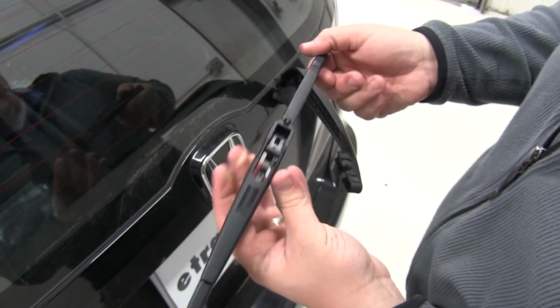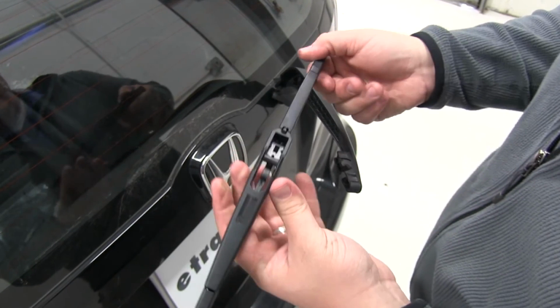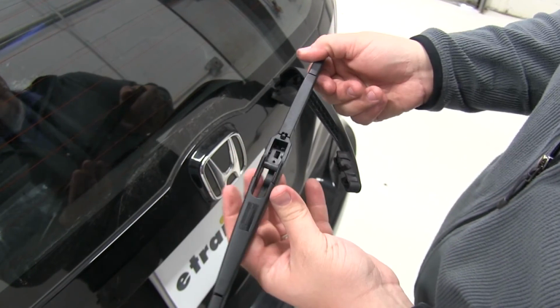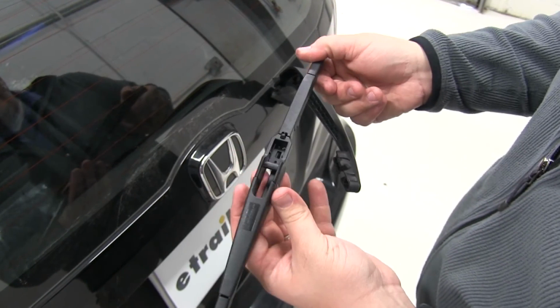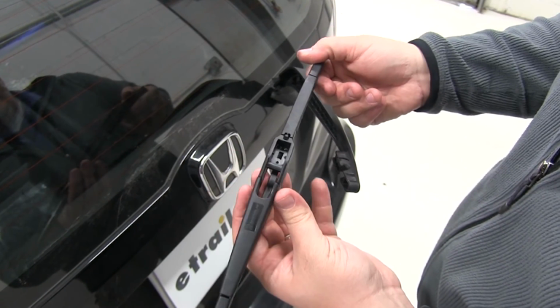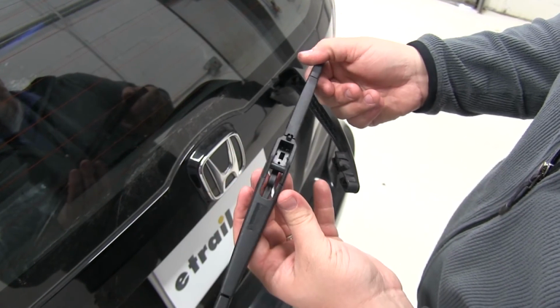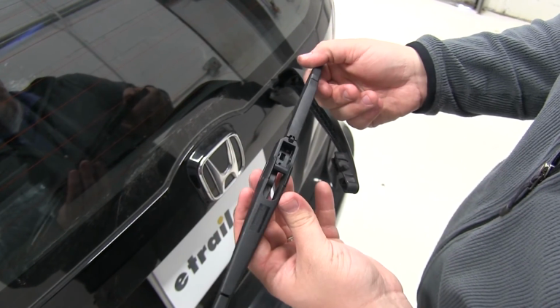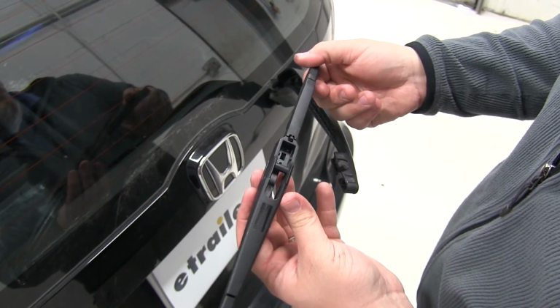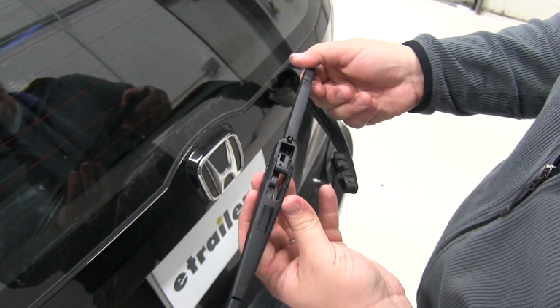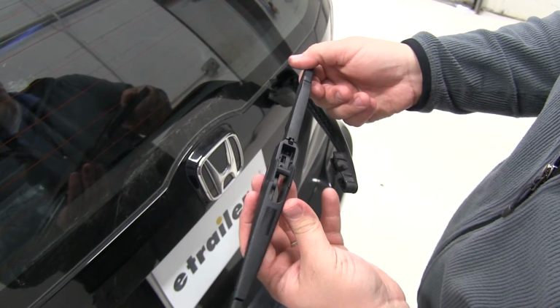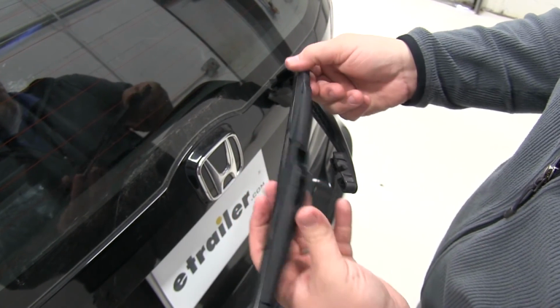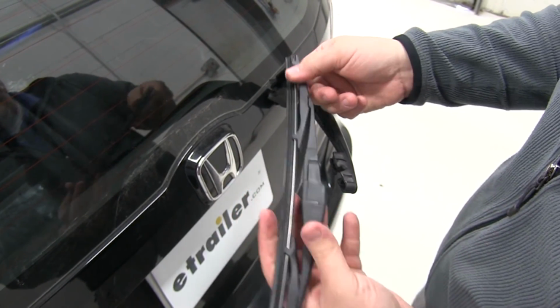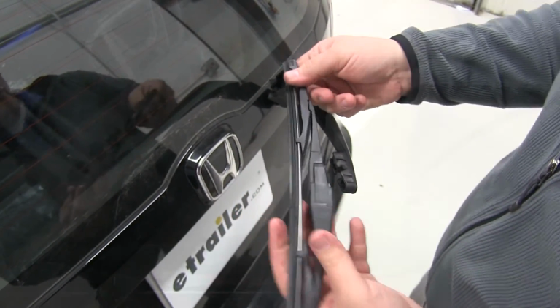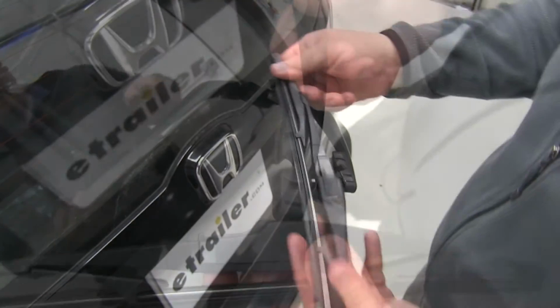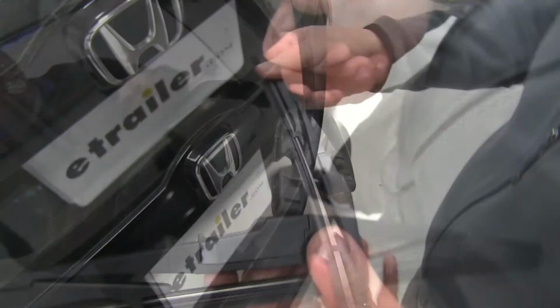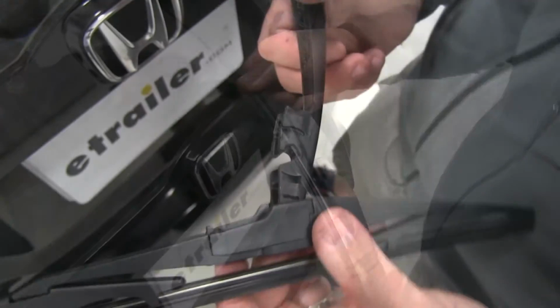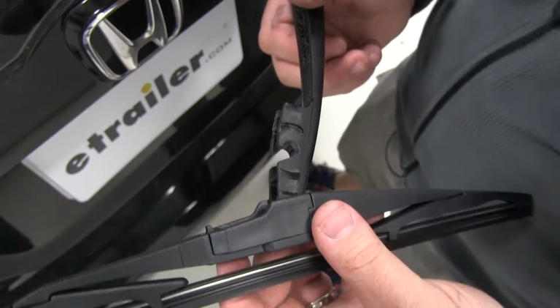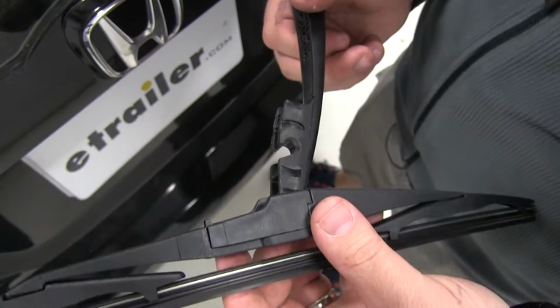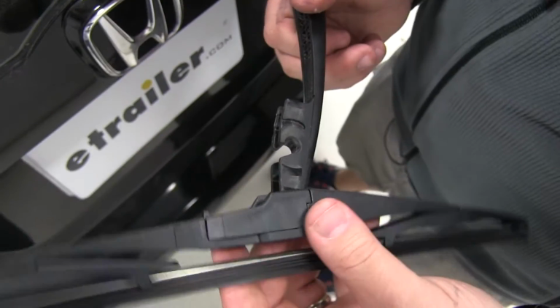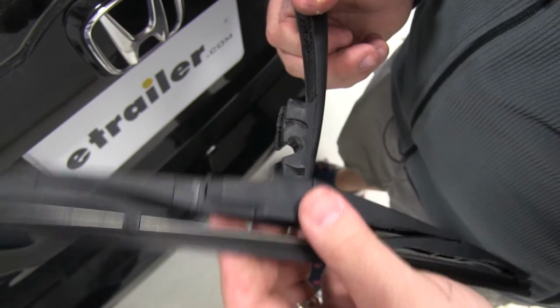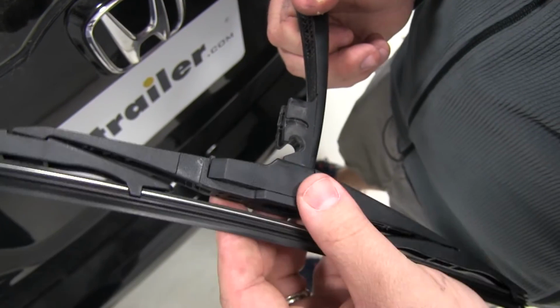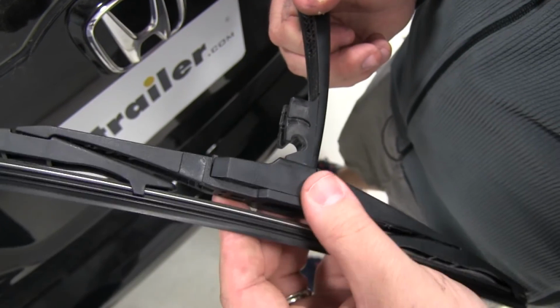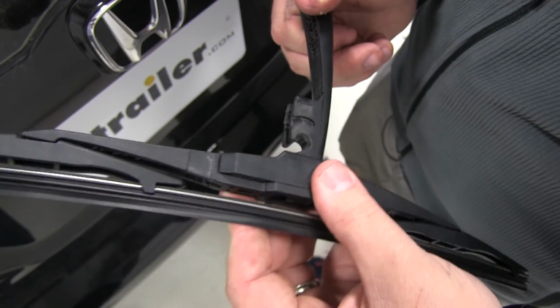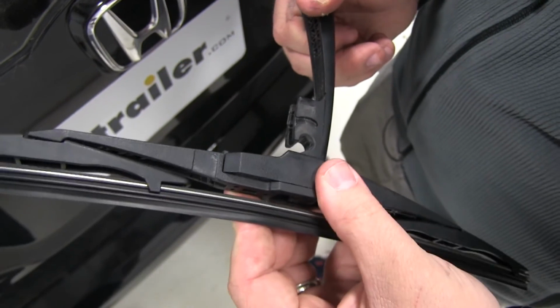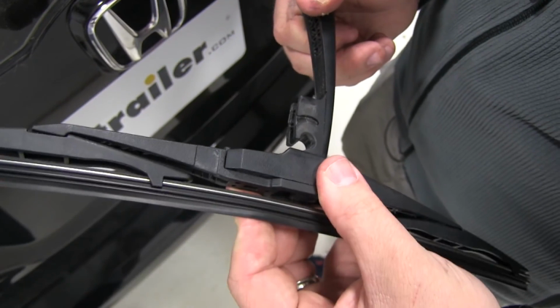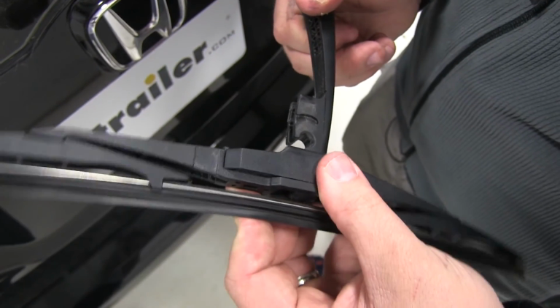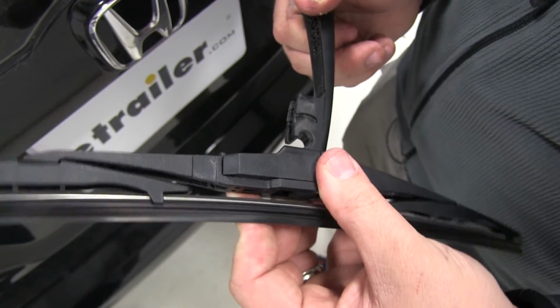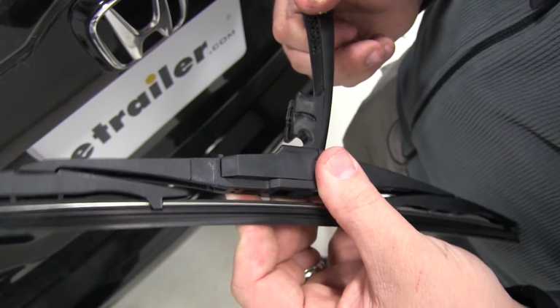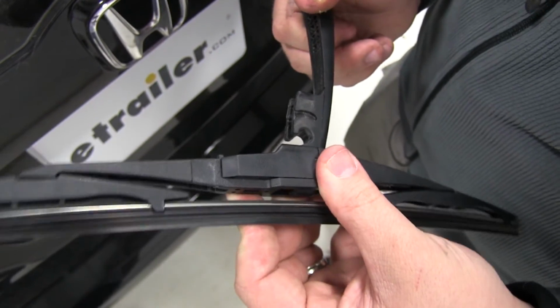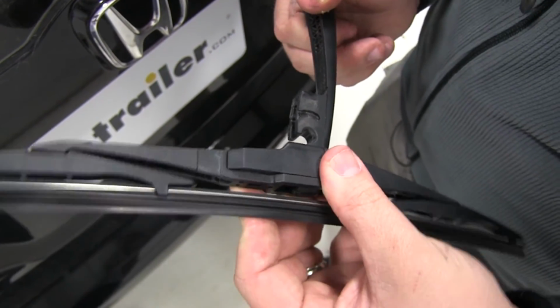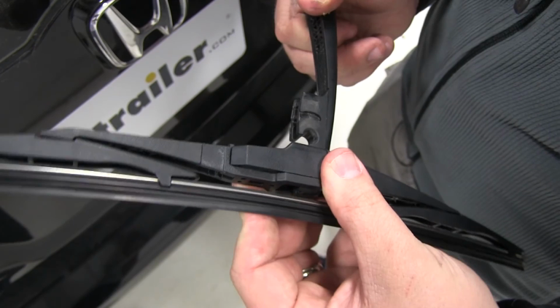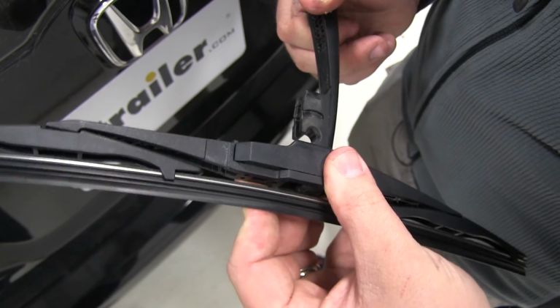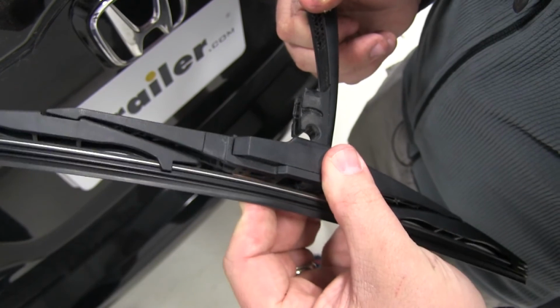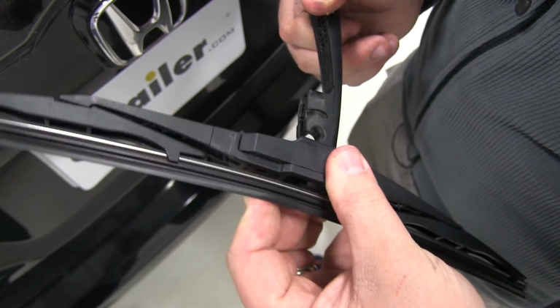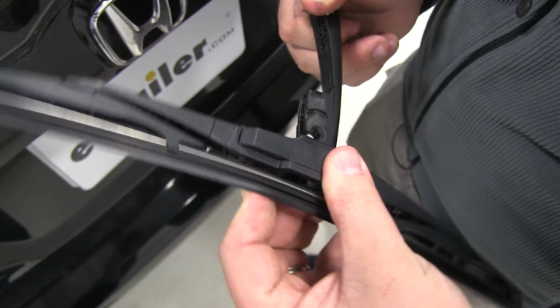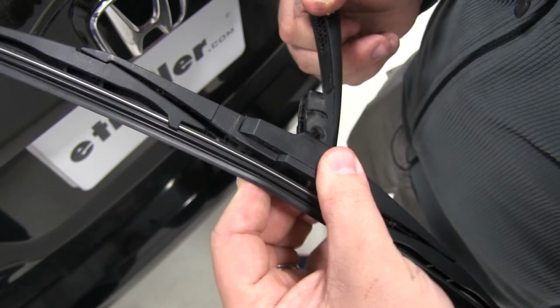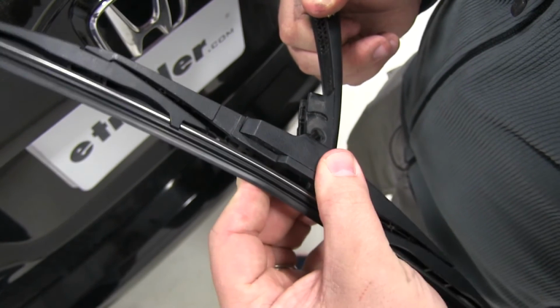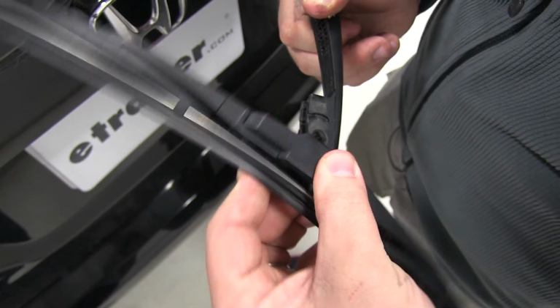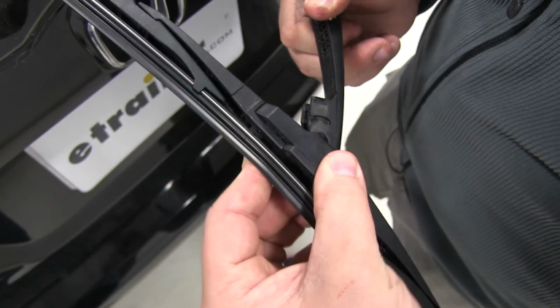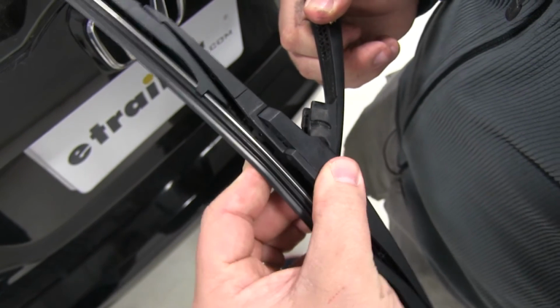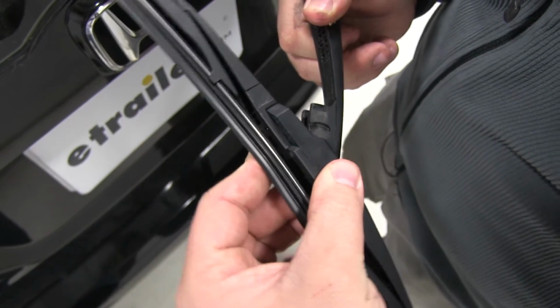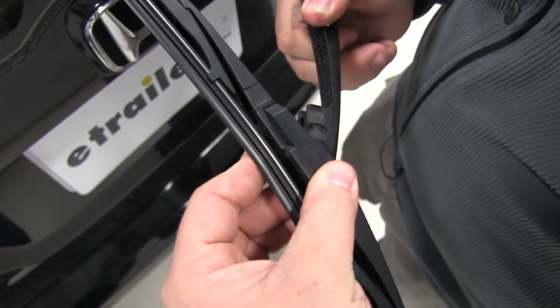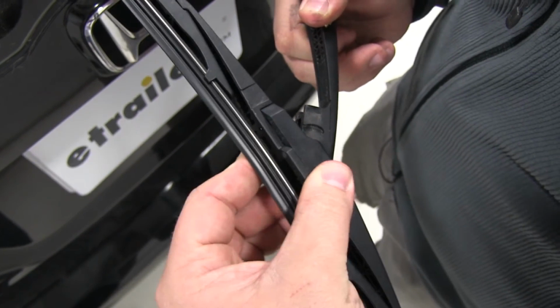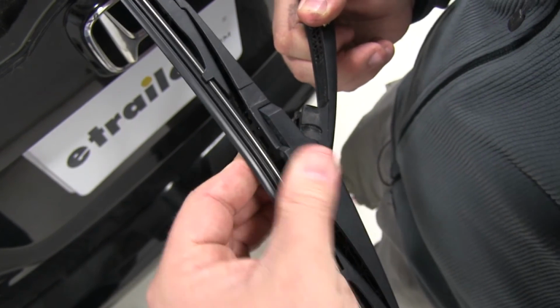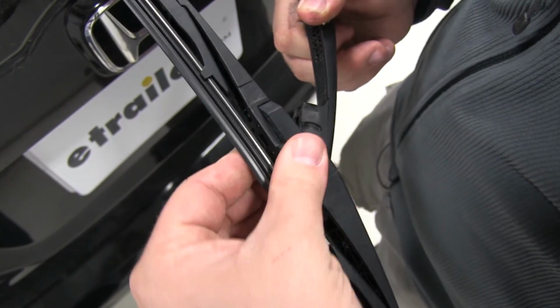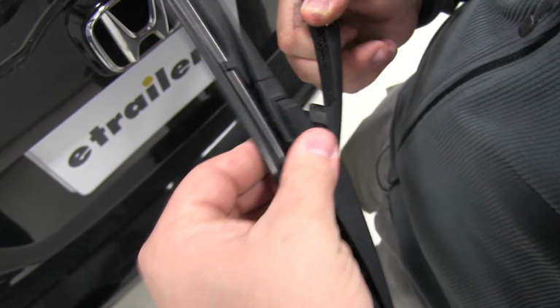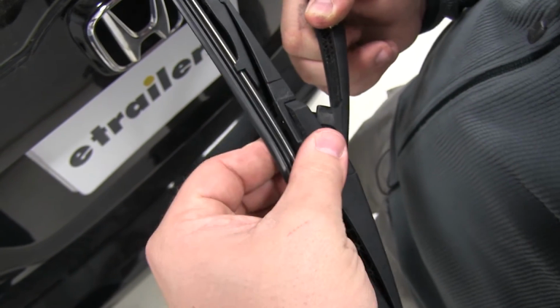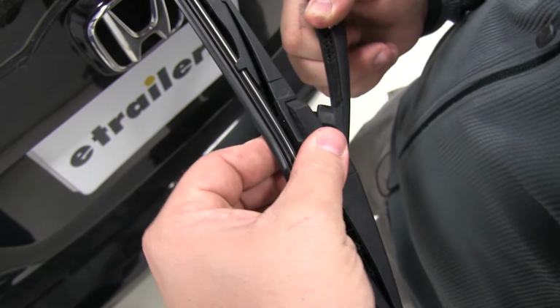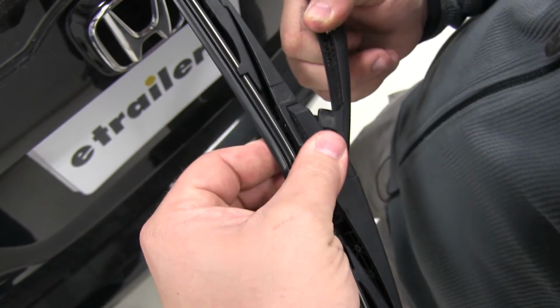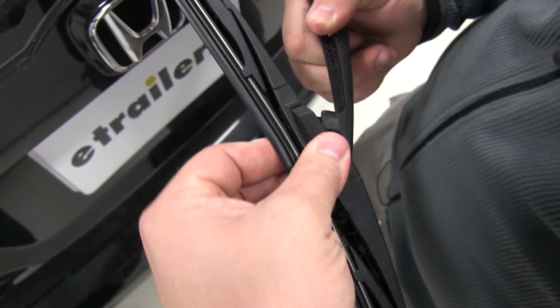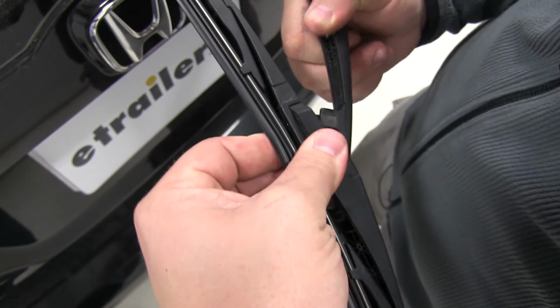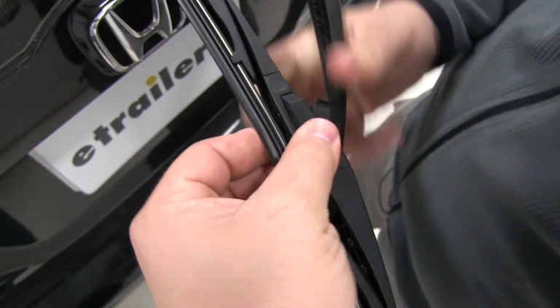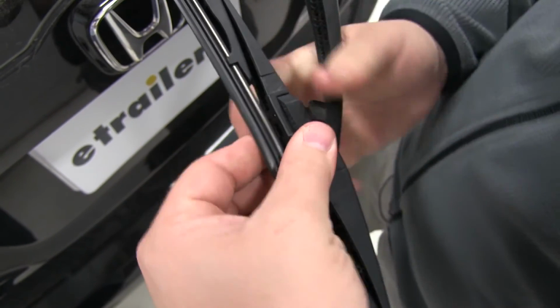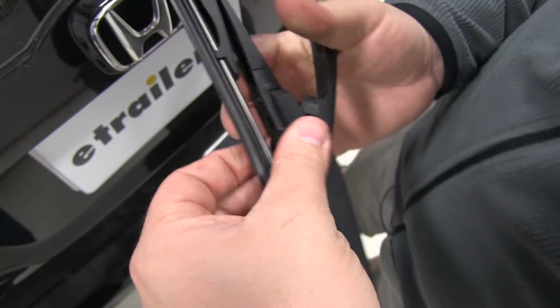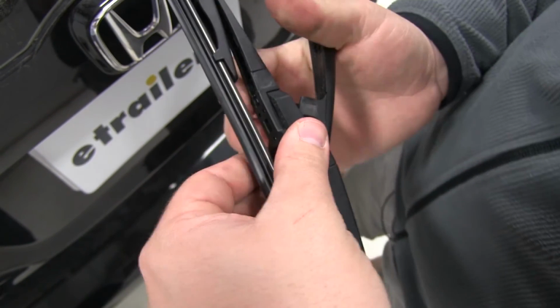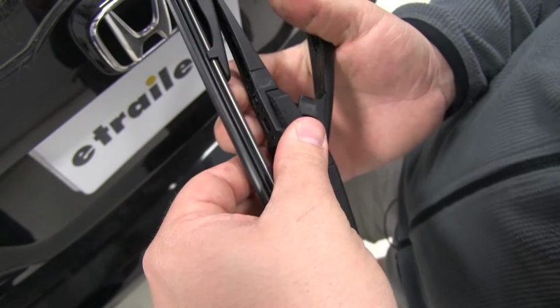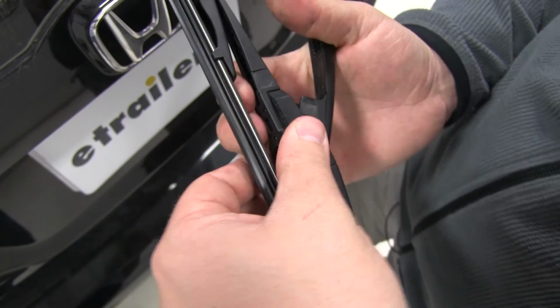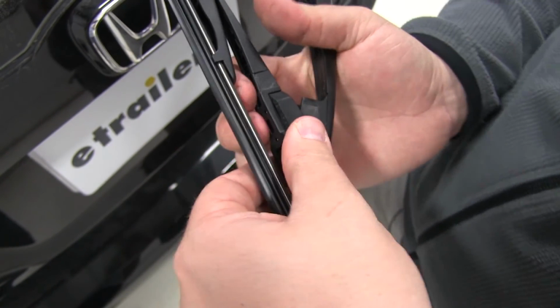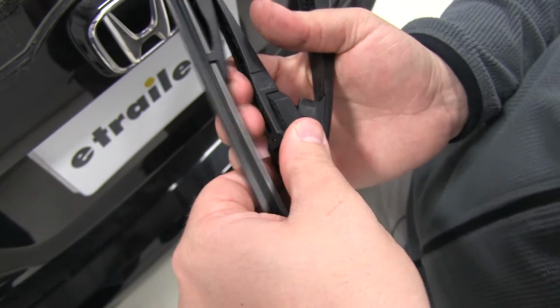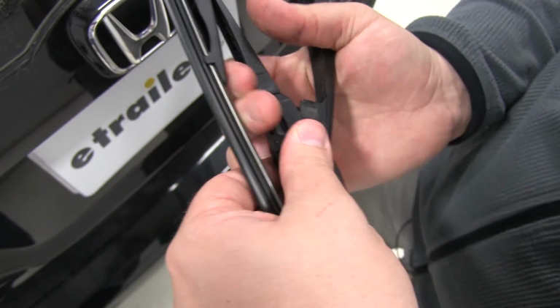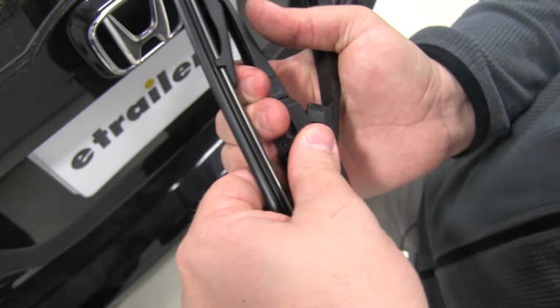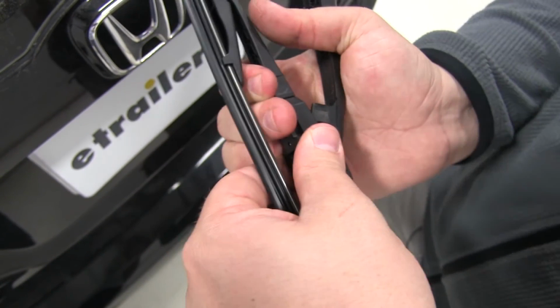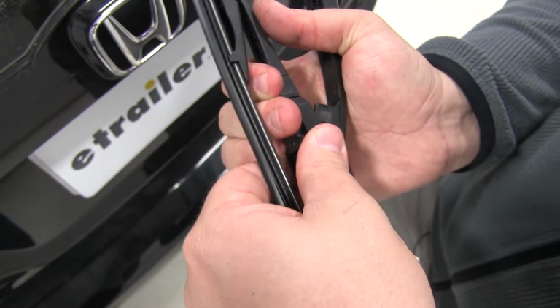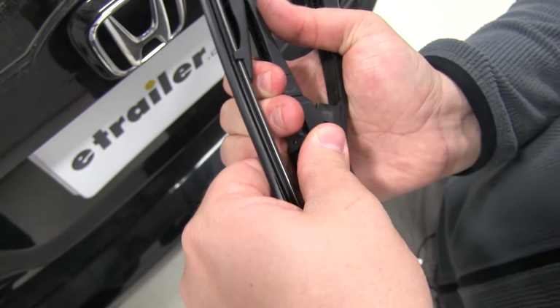Now we're ready to install it. Slide it on, give it a little tilt, and snap it down into place.